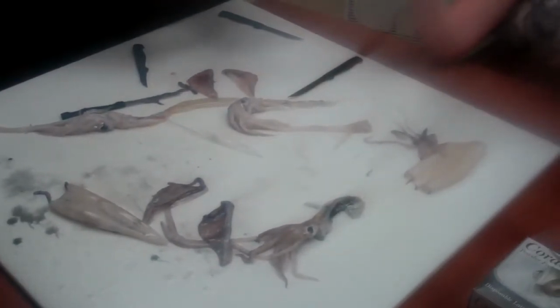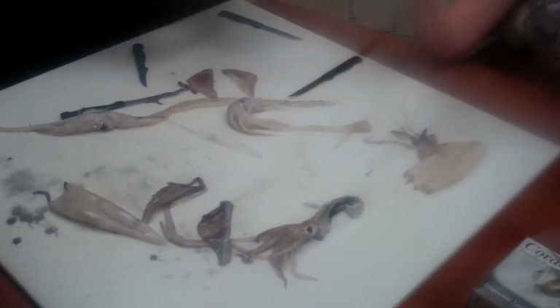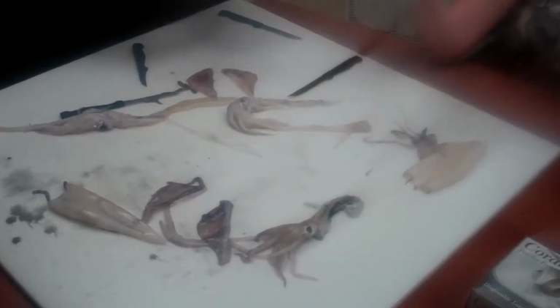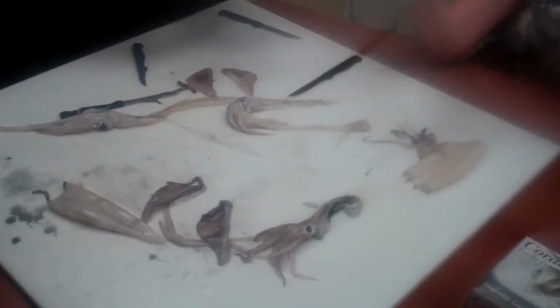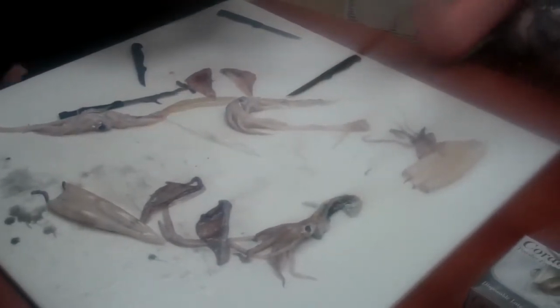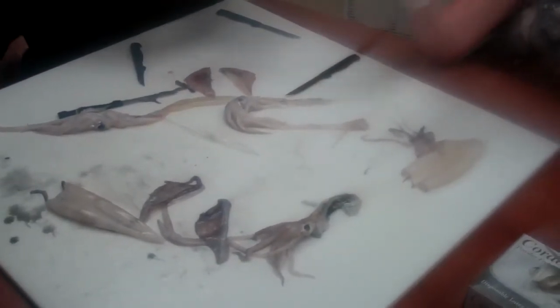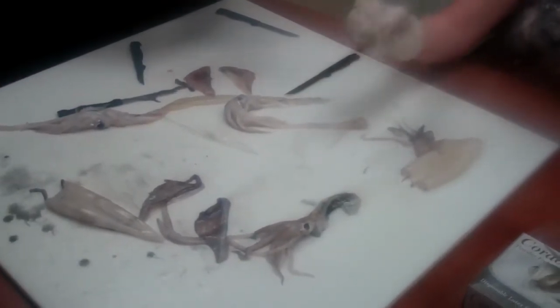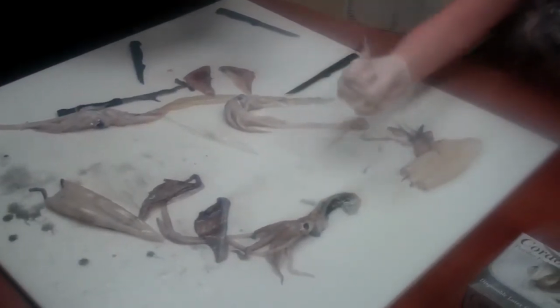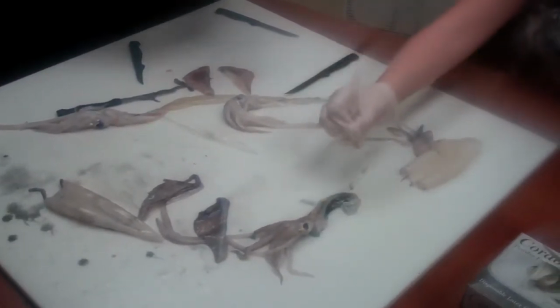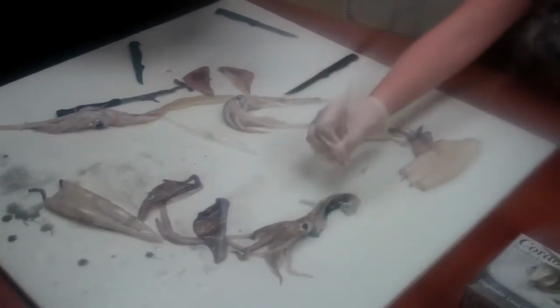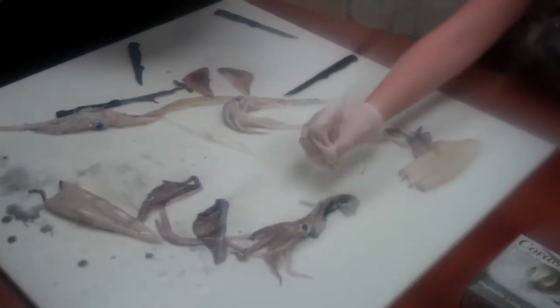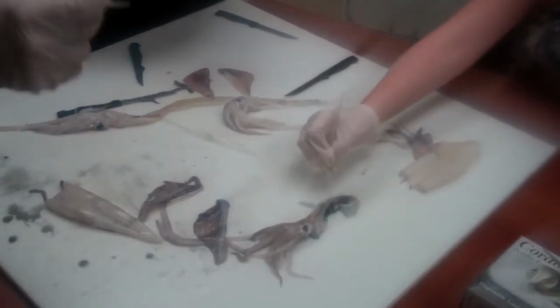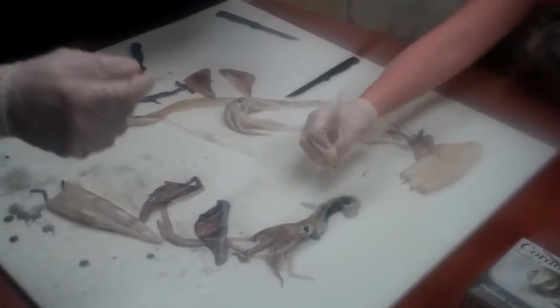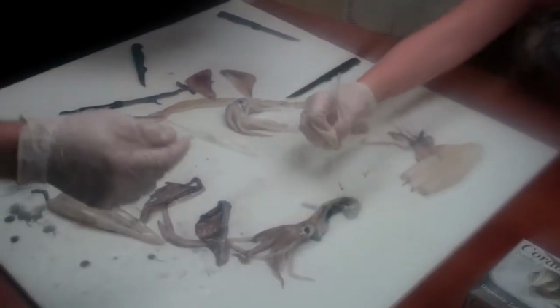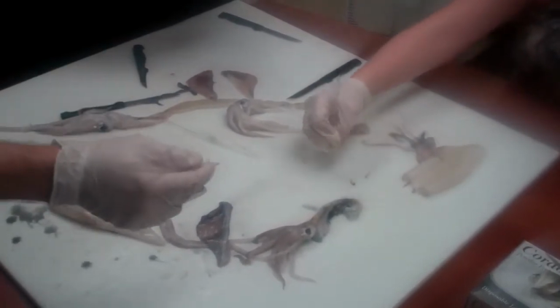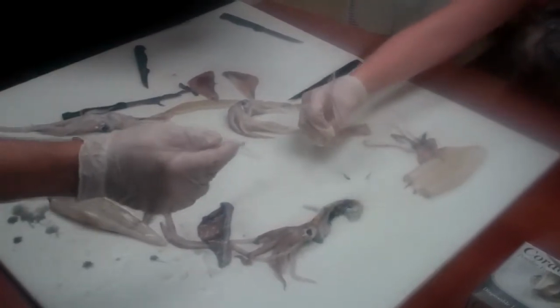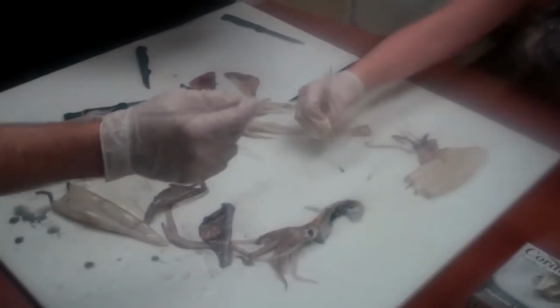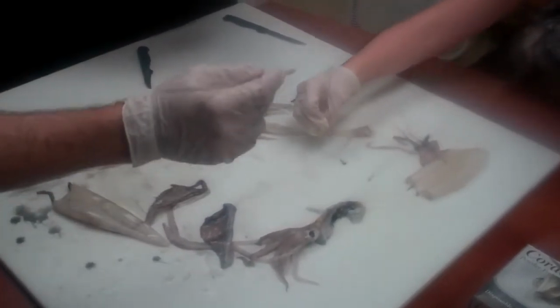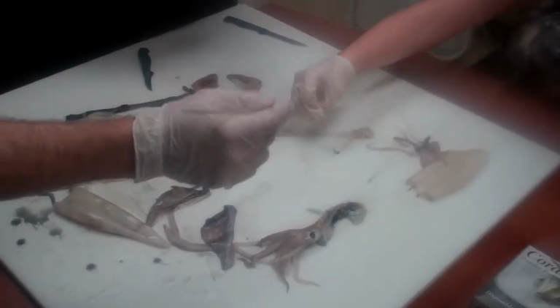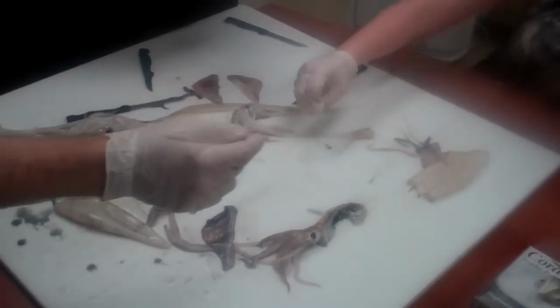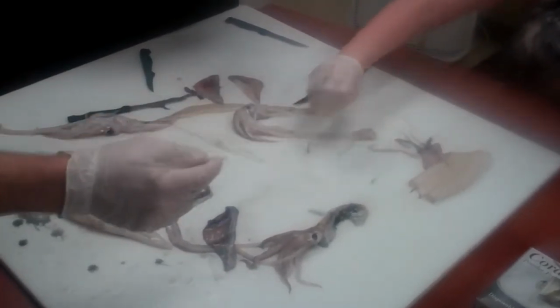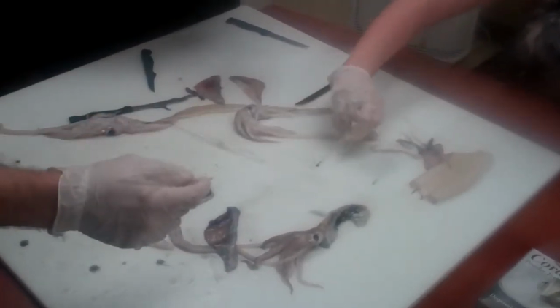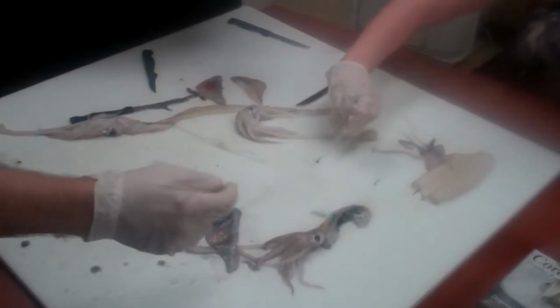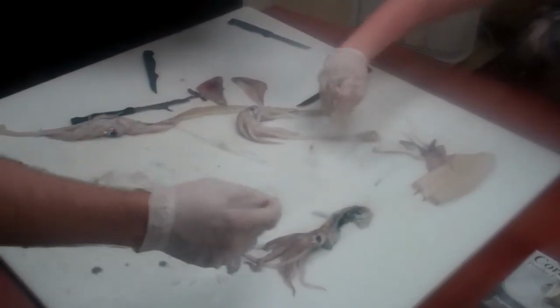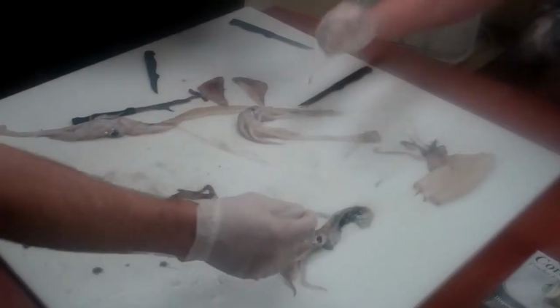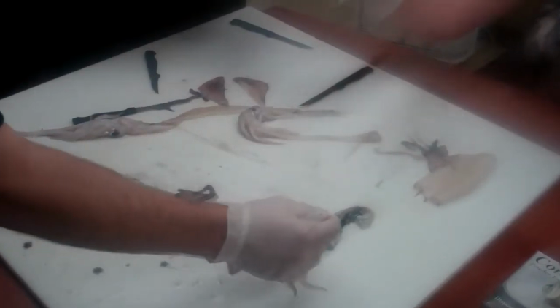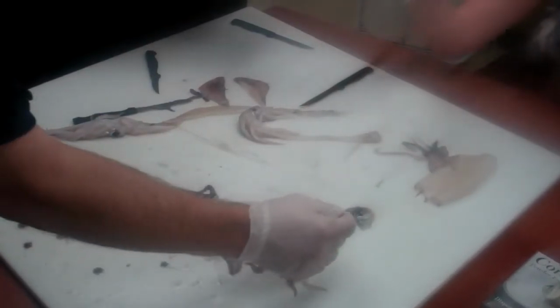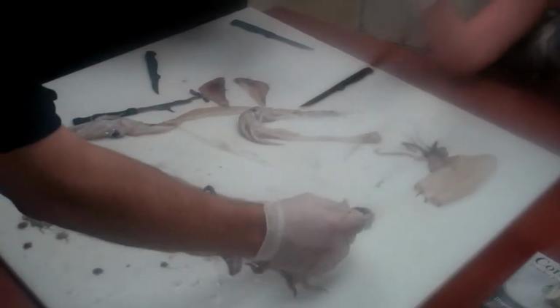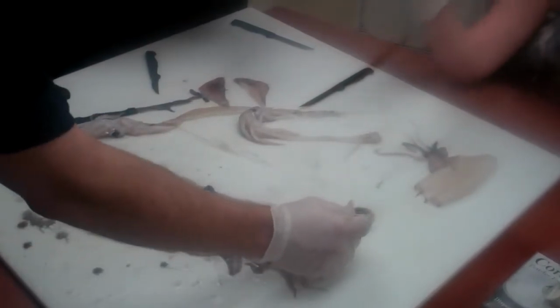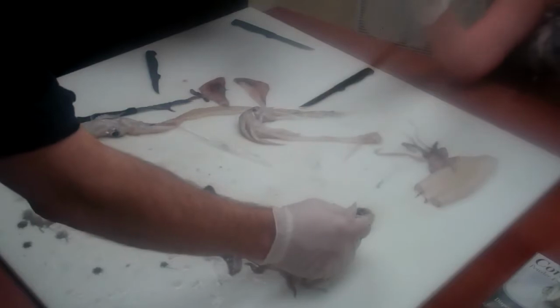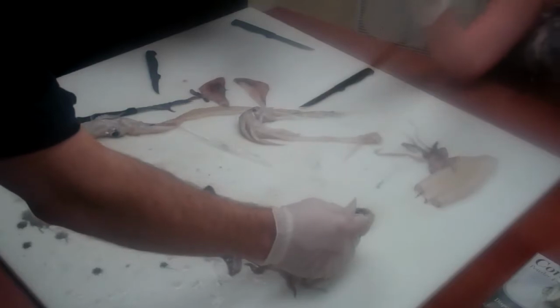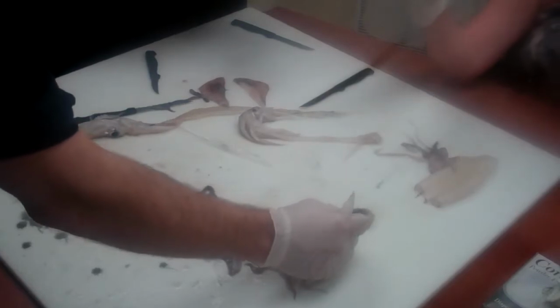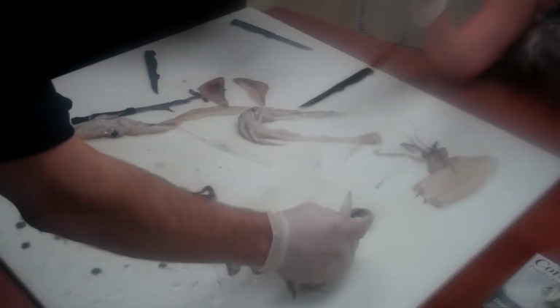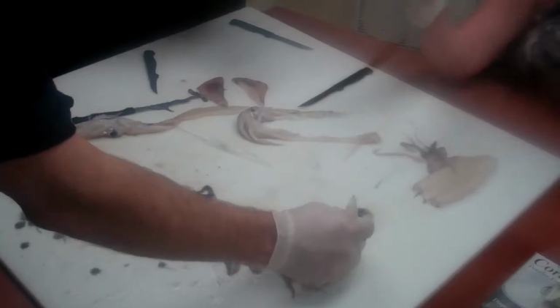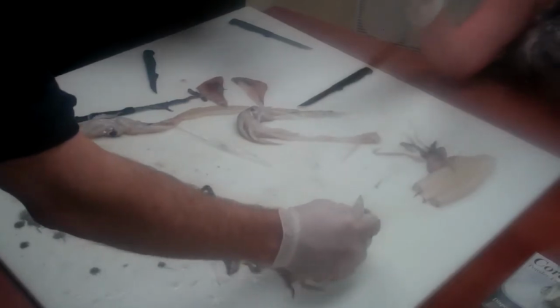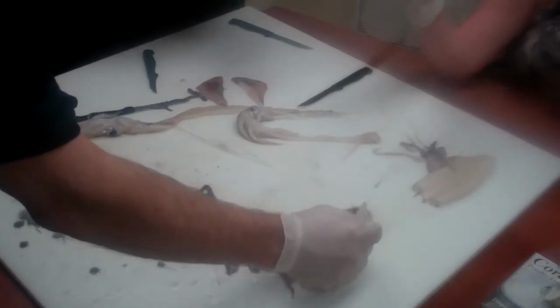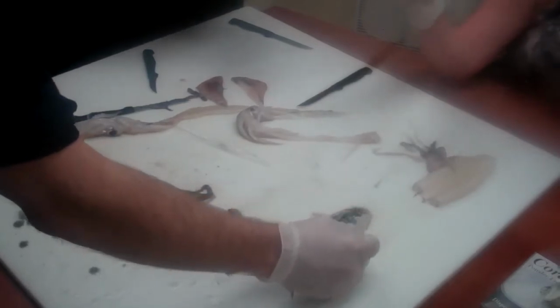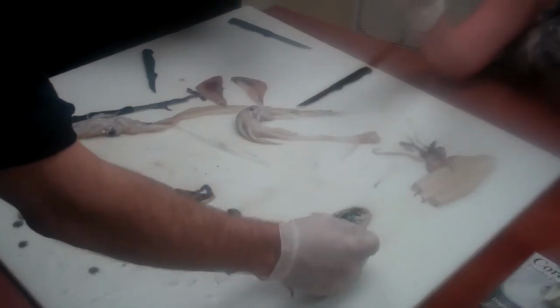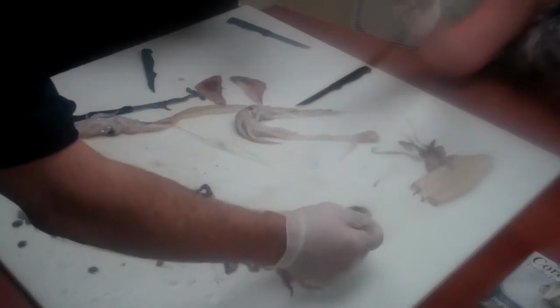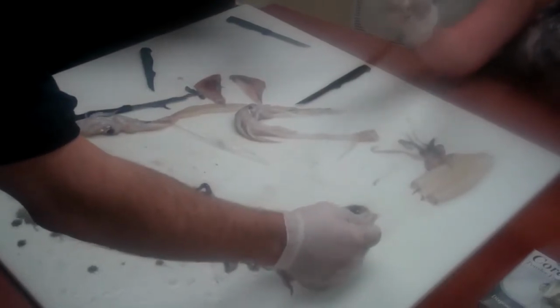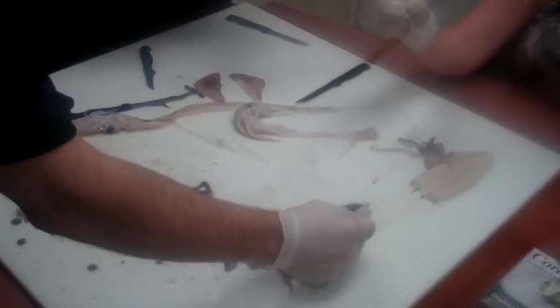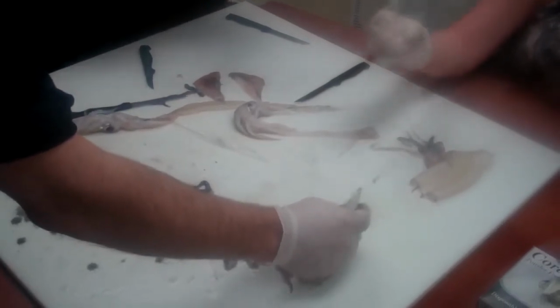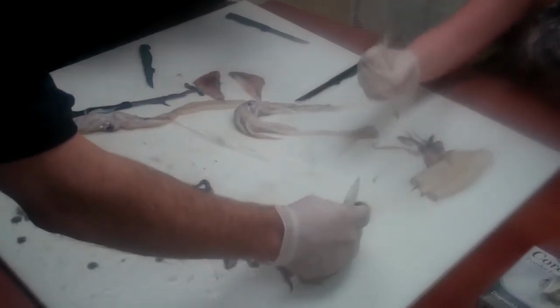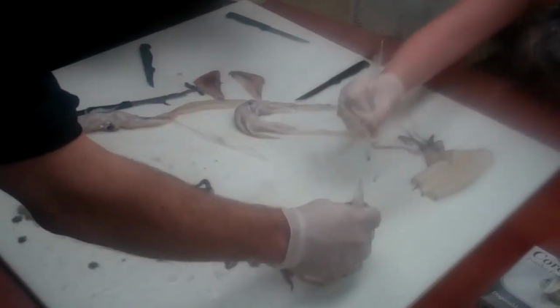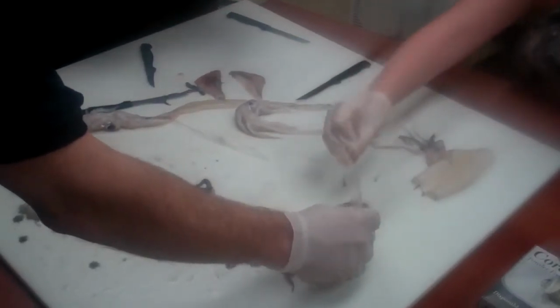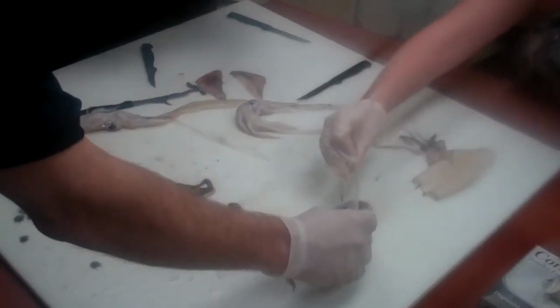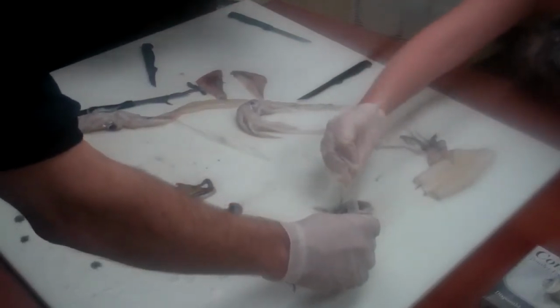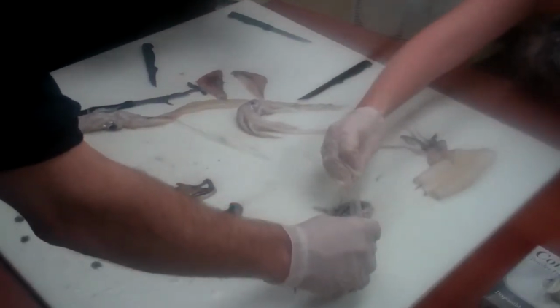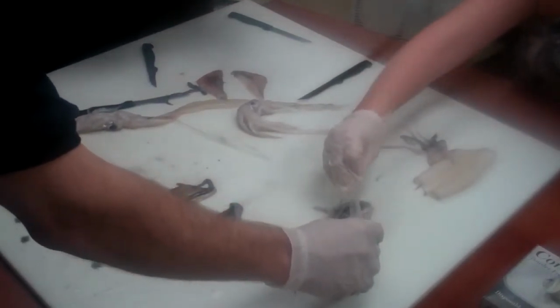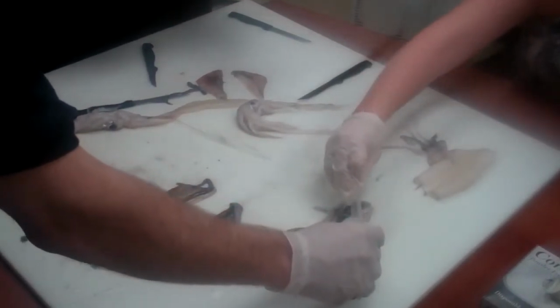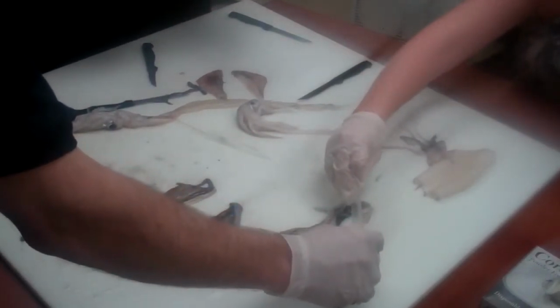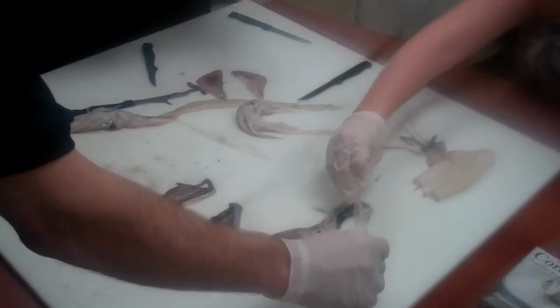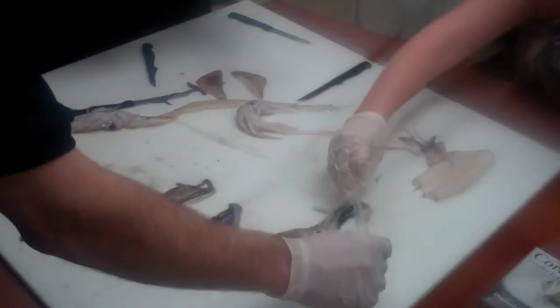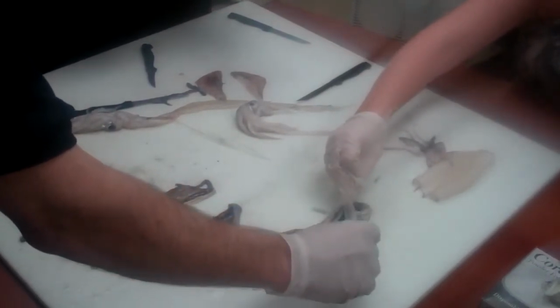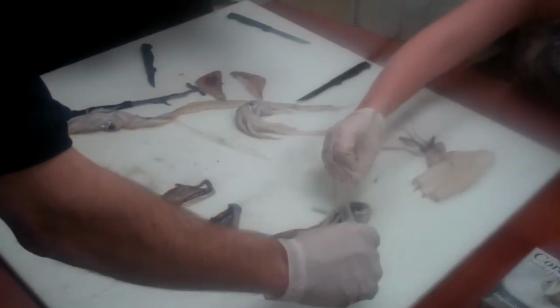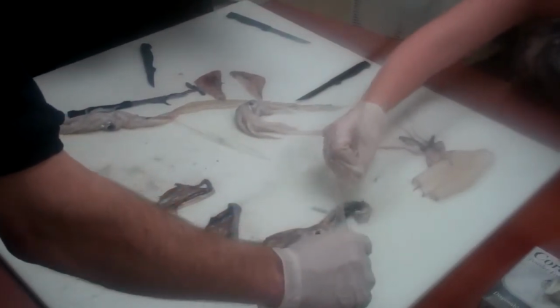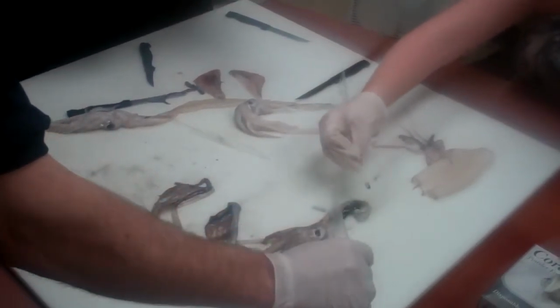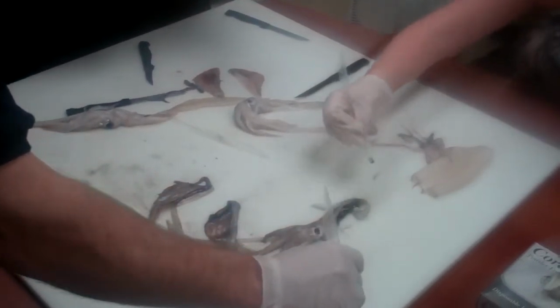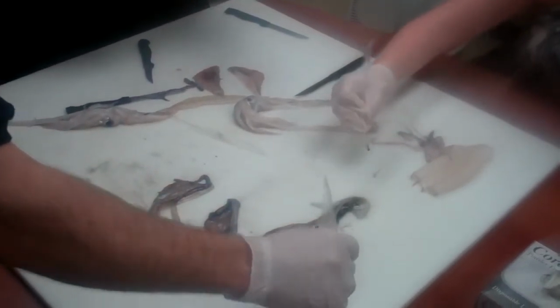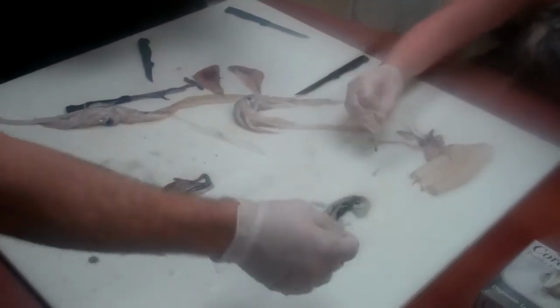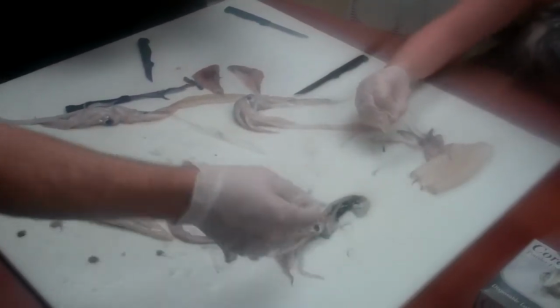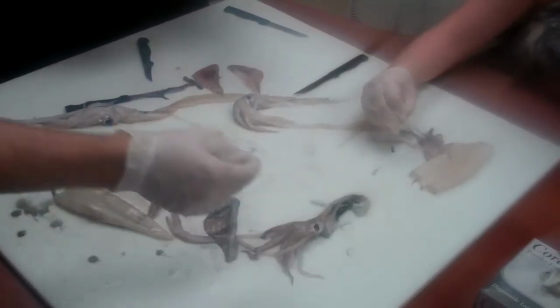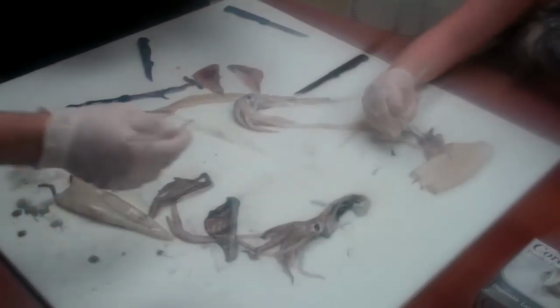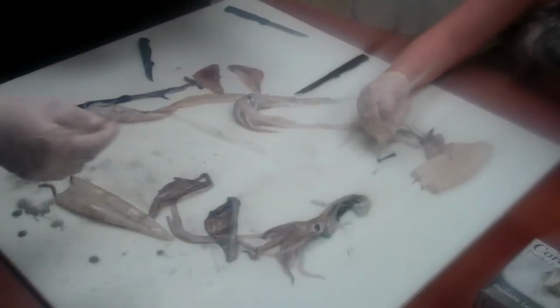In biology class, I never had to do it, but in biology class the kids would take the ink and then they would write their name with the ink and stuff.